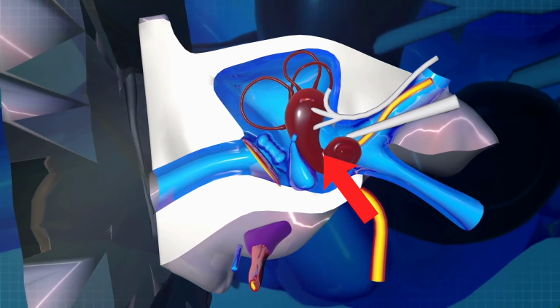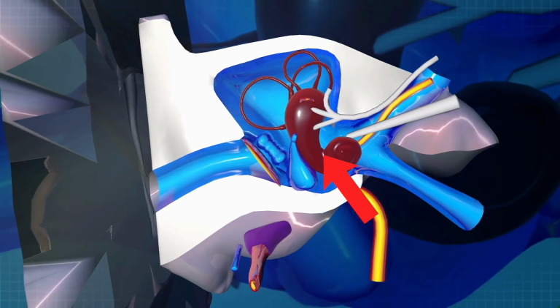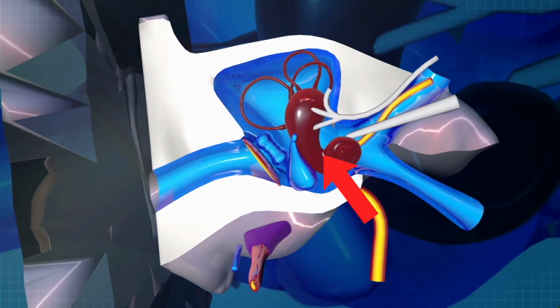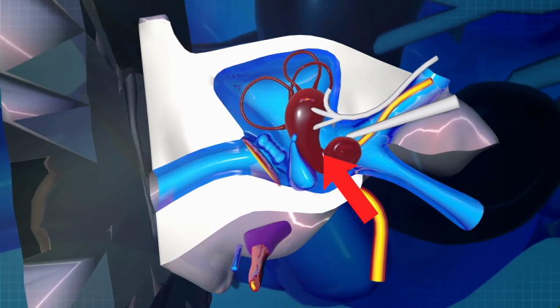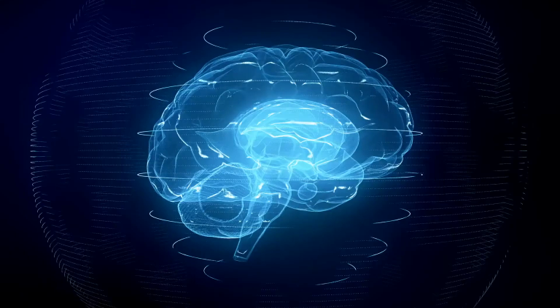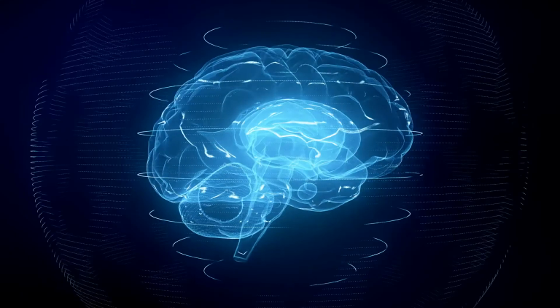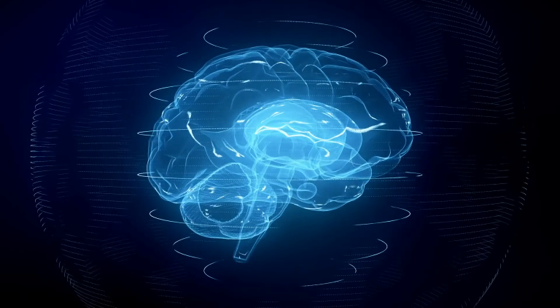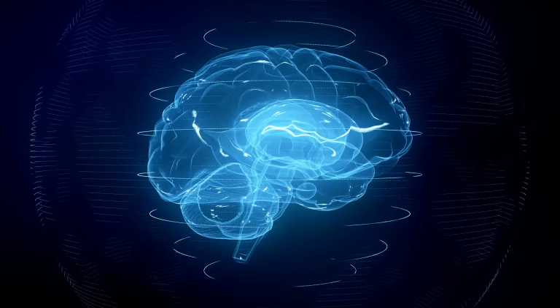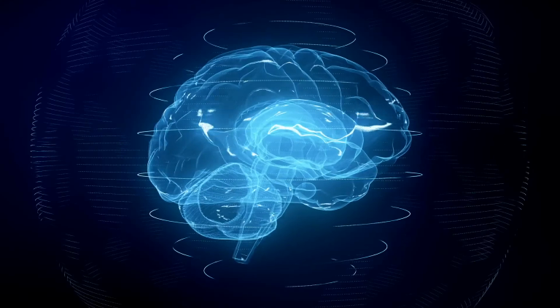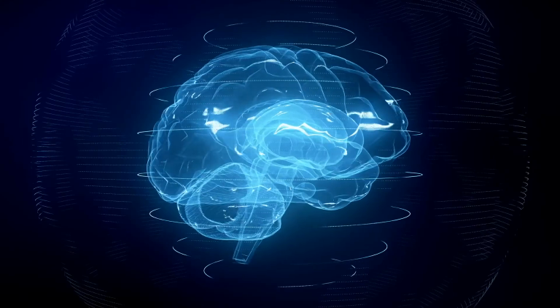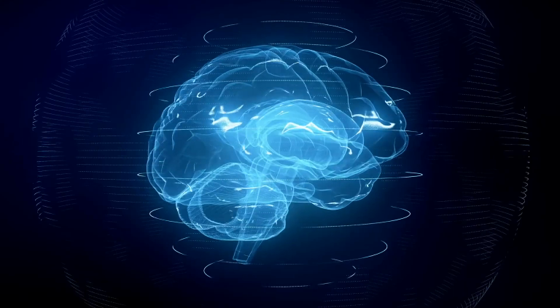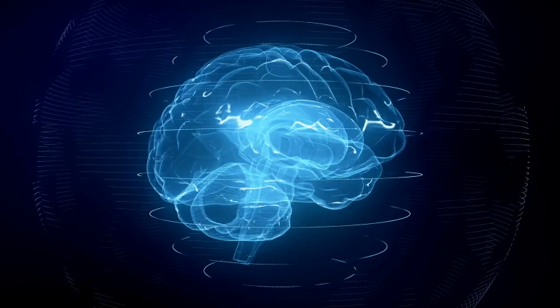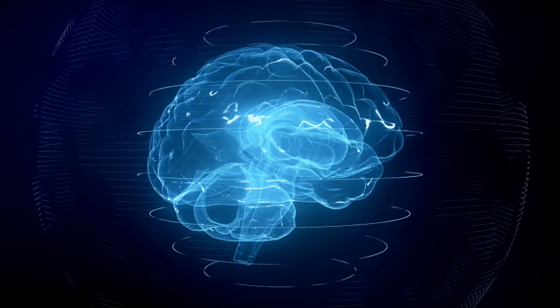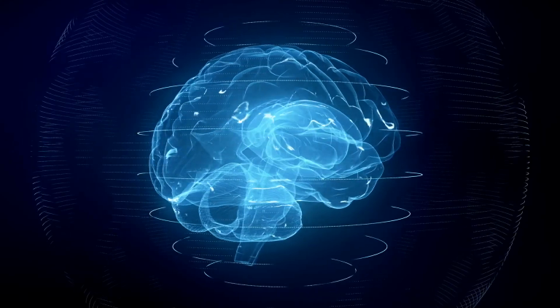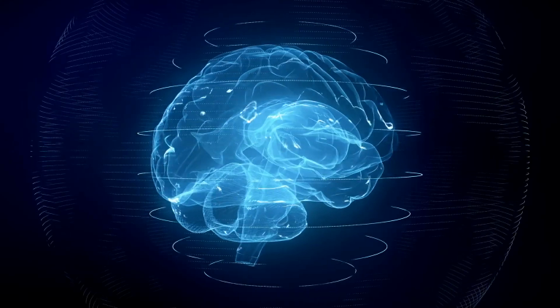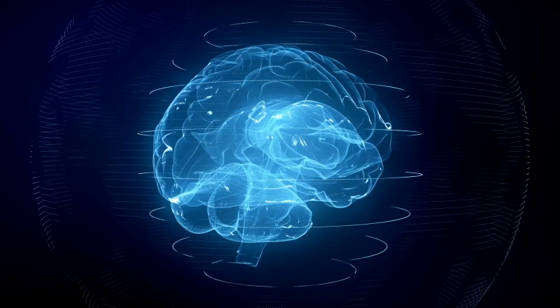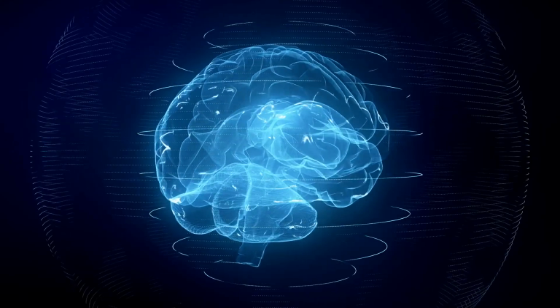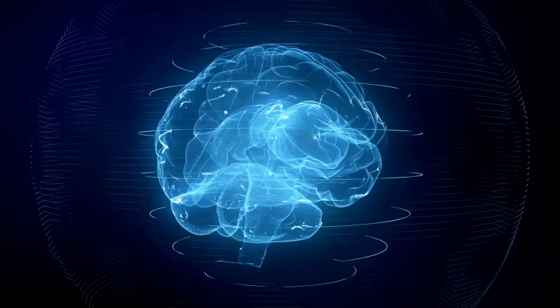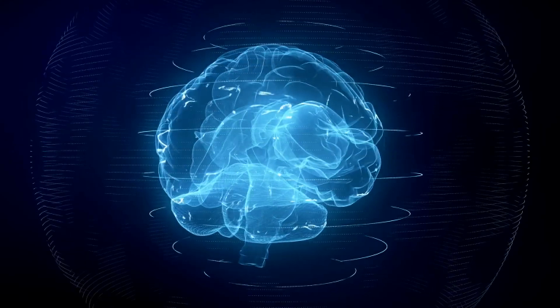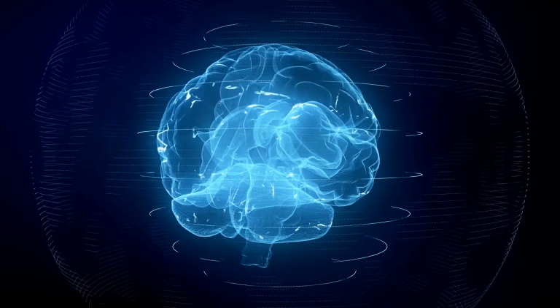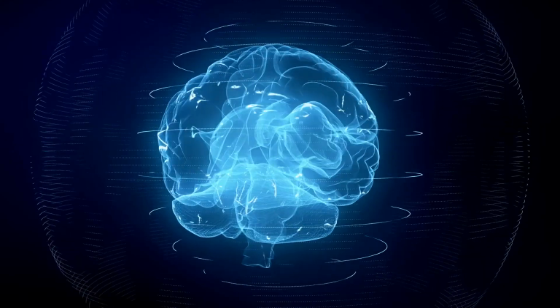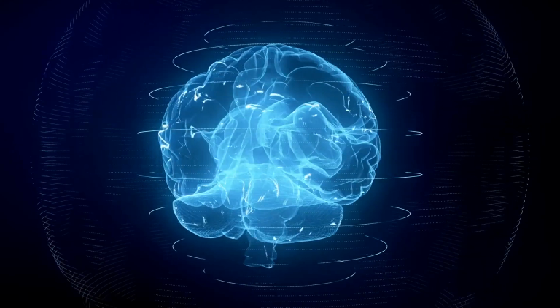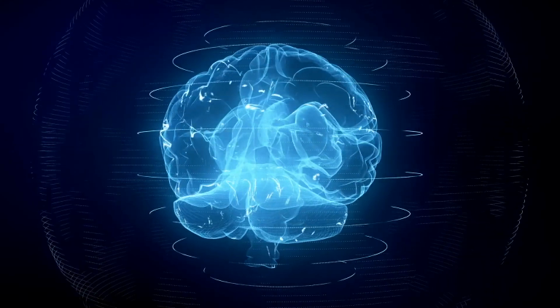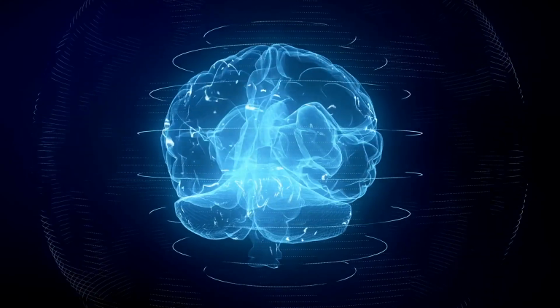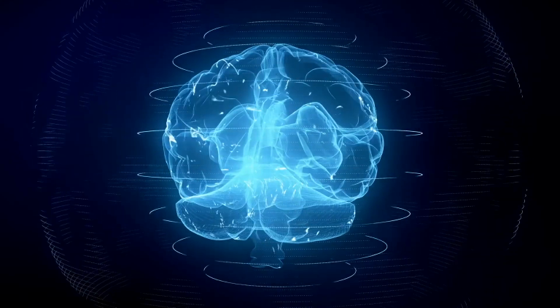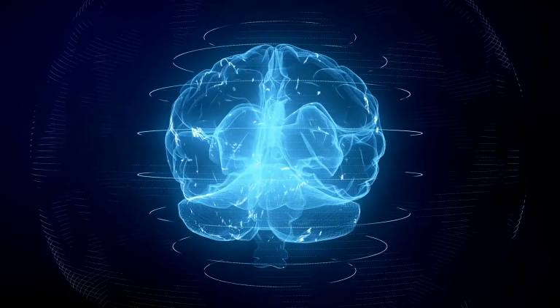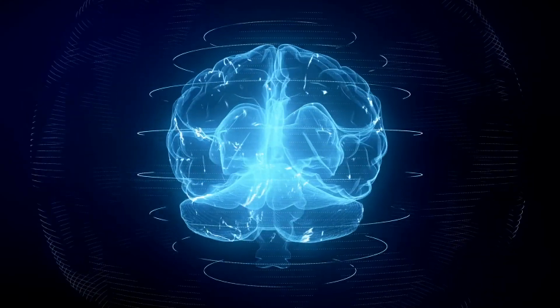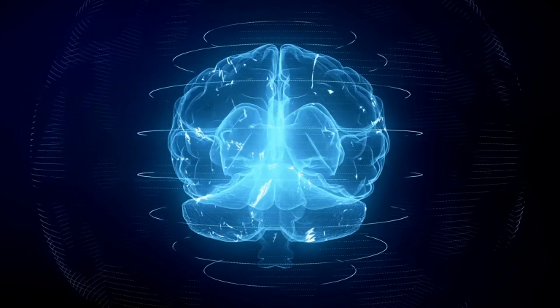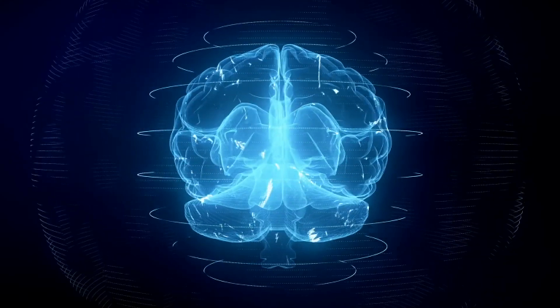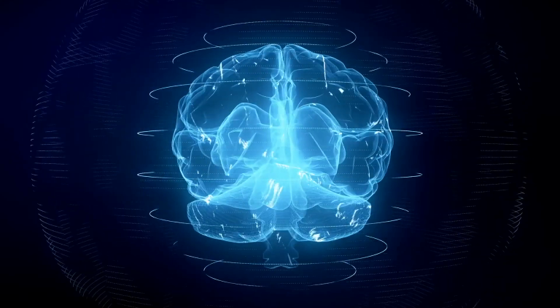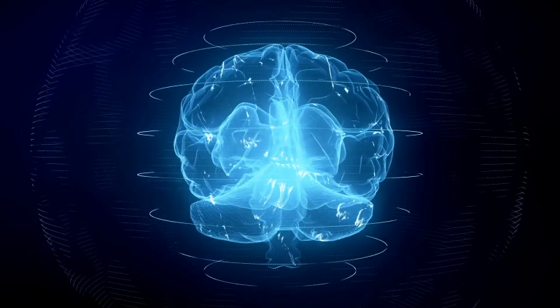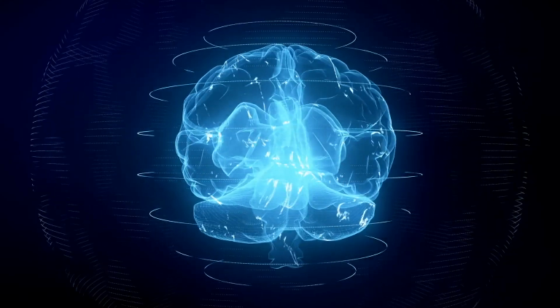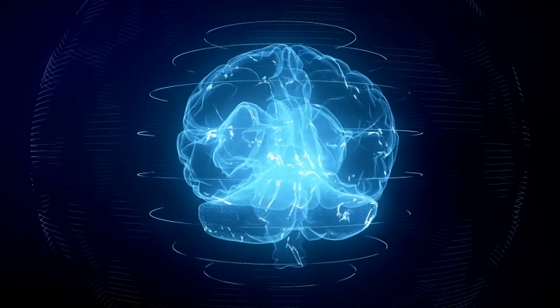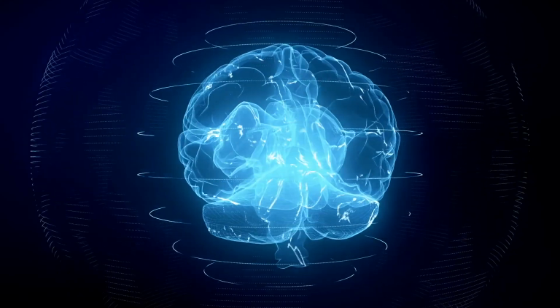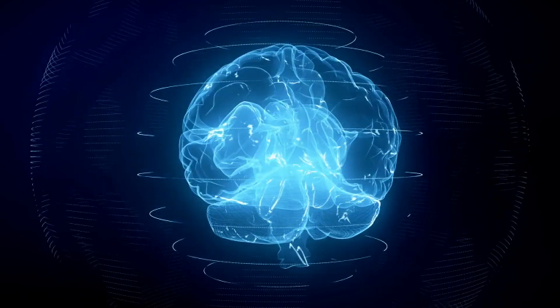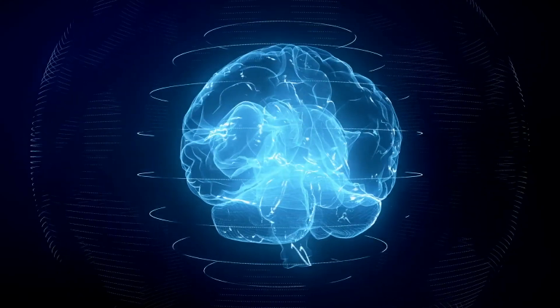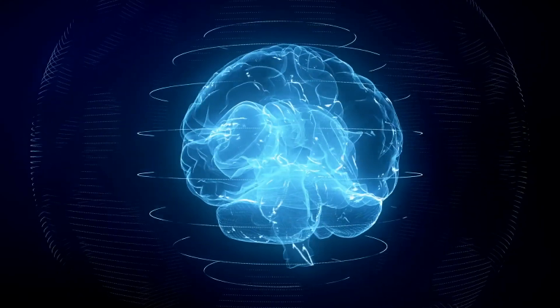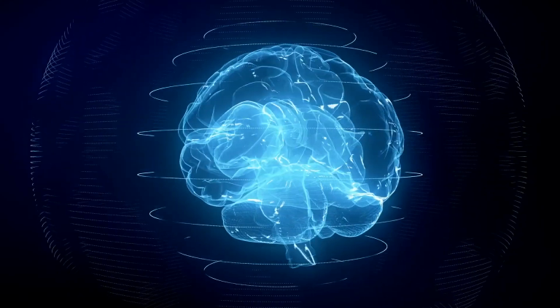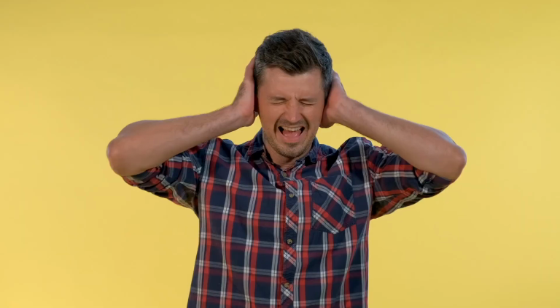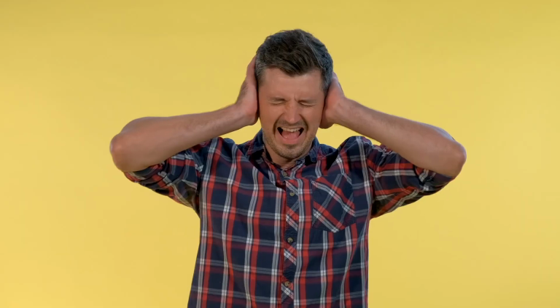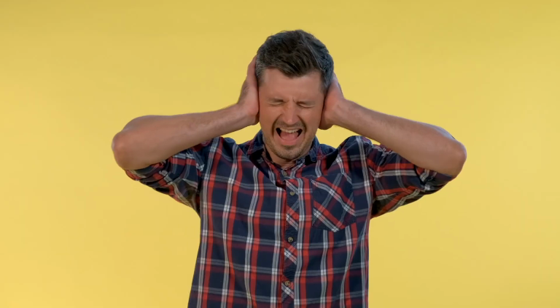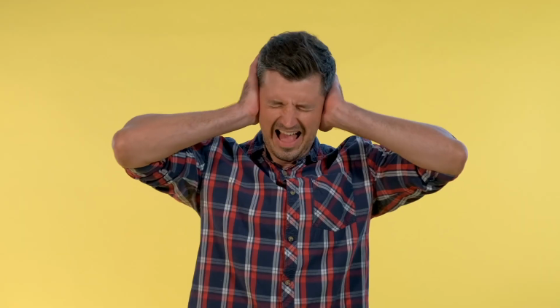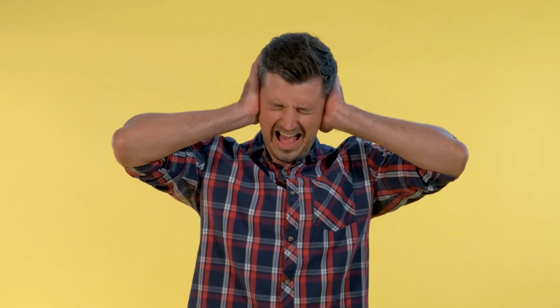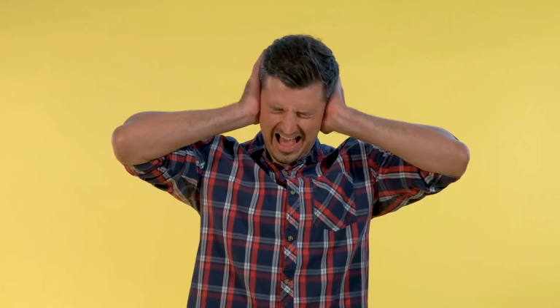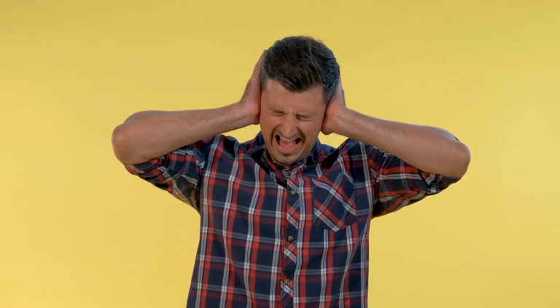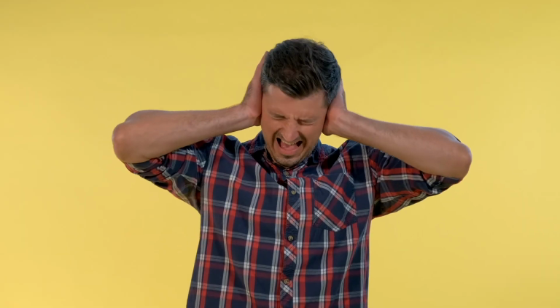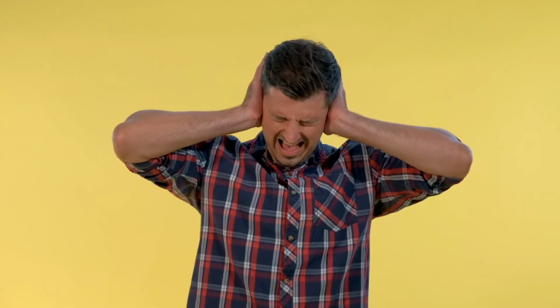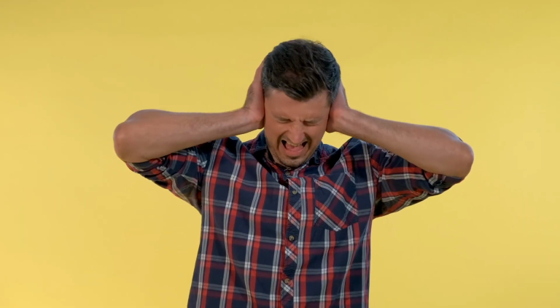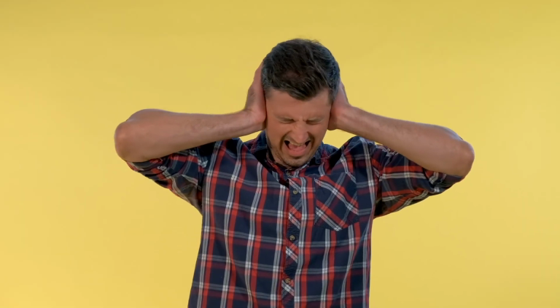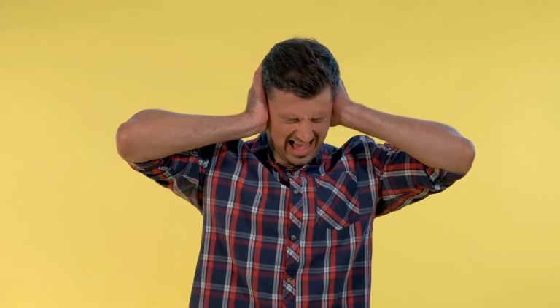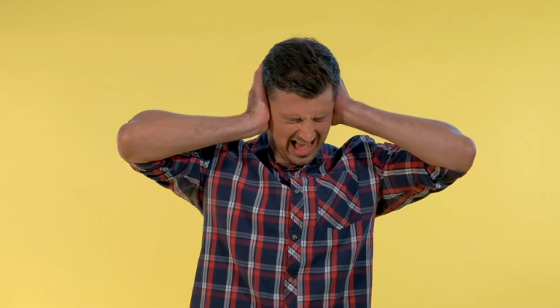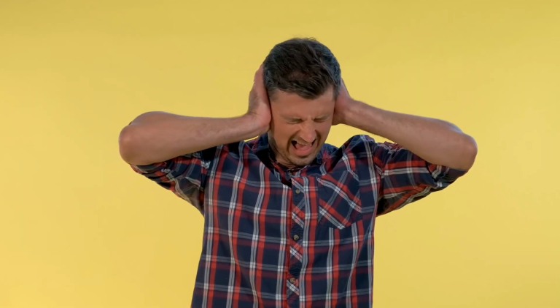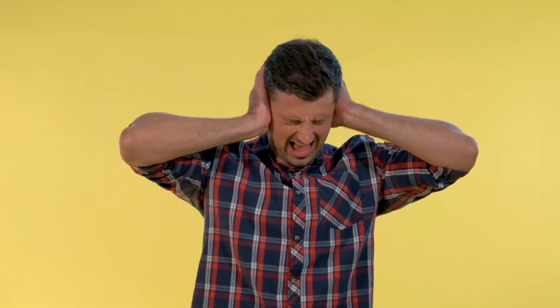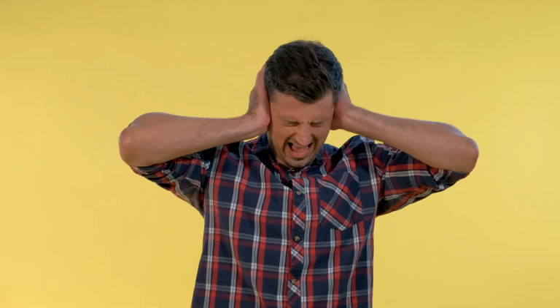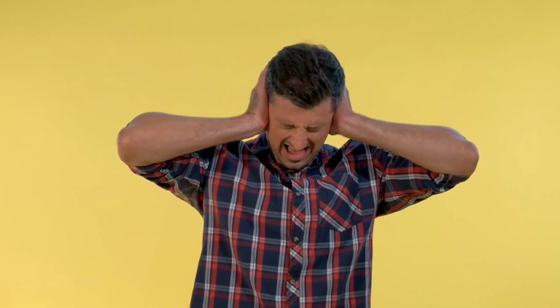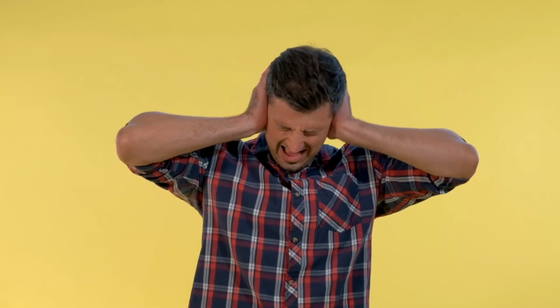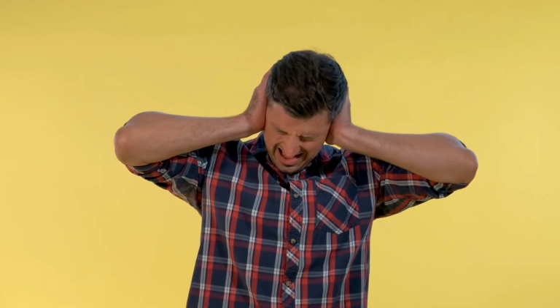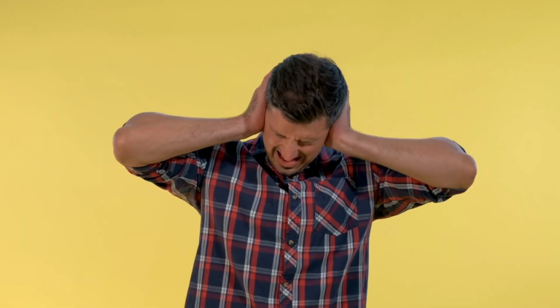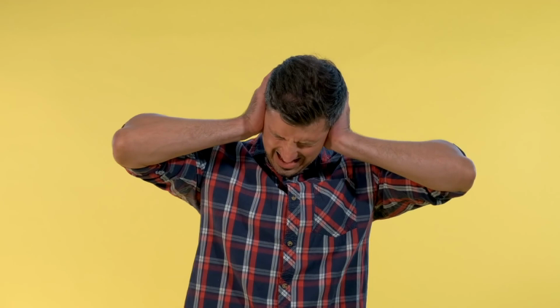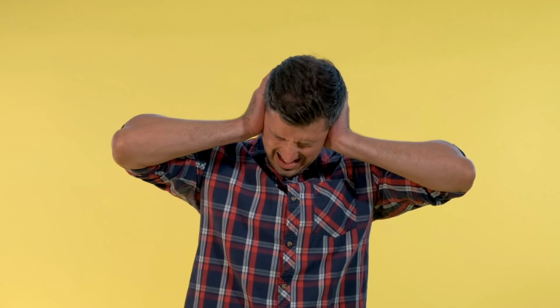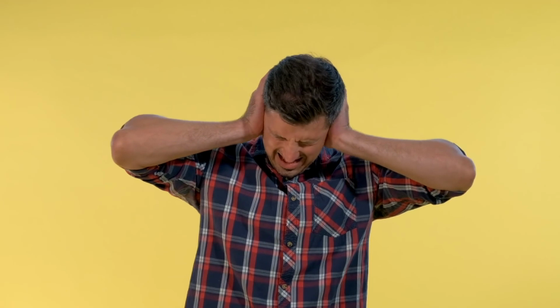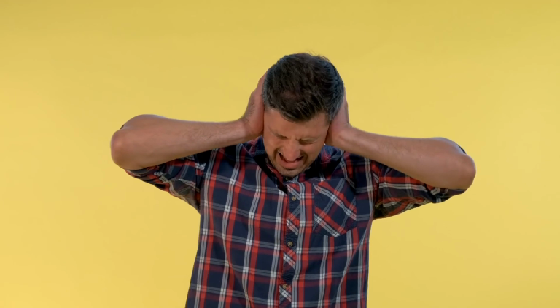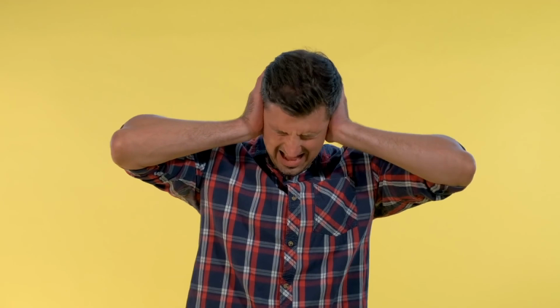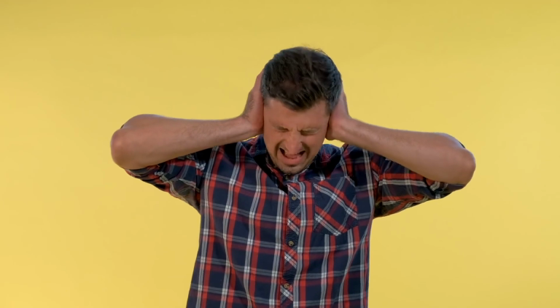Depending on the frequency of the sound, different hair cells further down the chamber are activated. These signals are then decoded by the brain as different pitched sounds. So how does loud noise actually damage the ear?